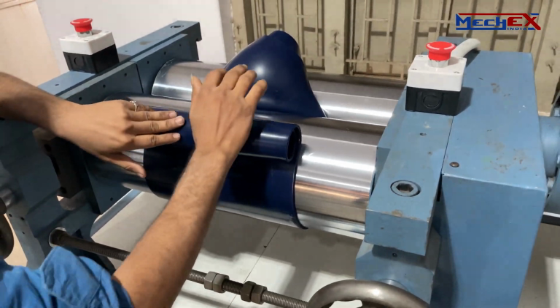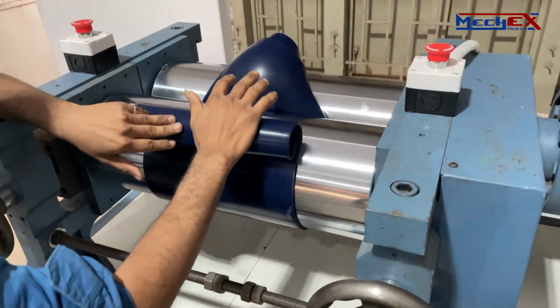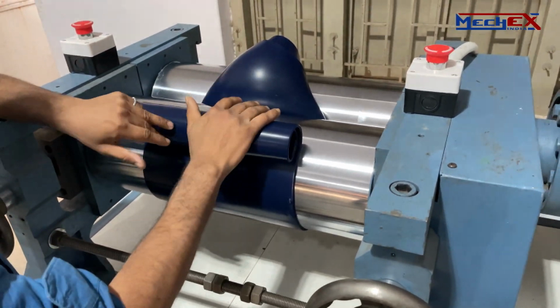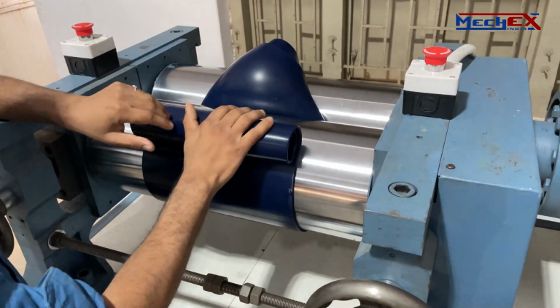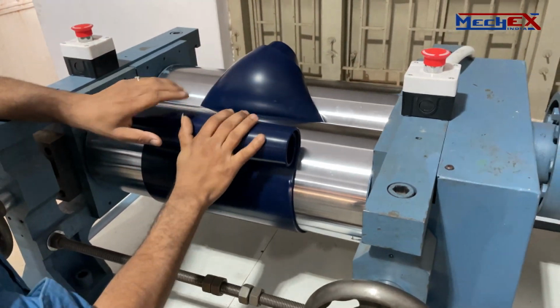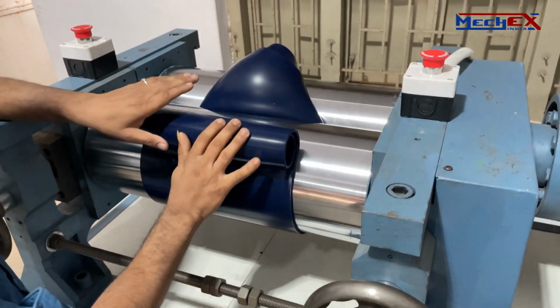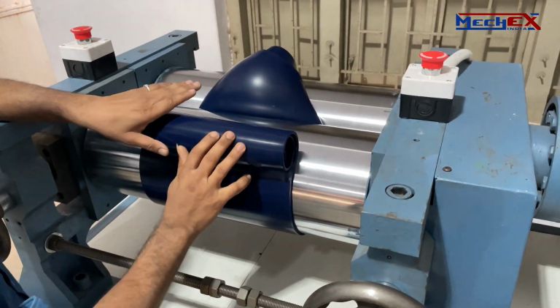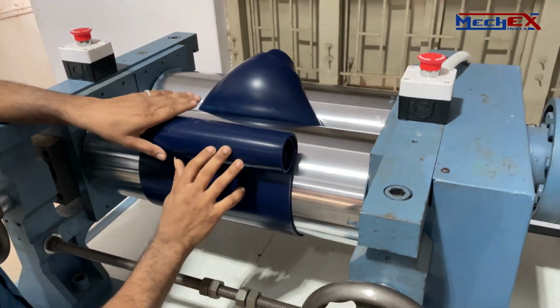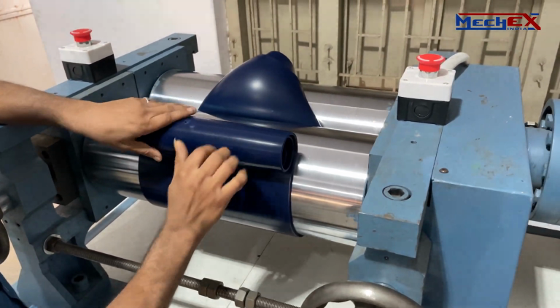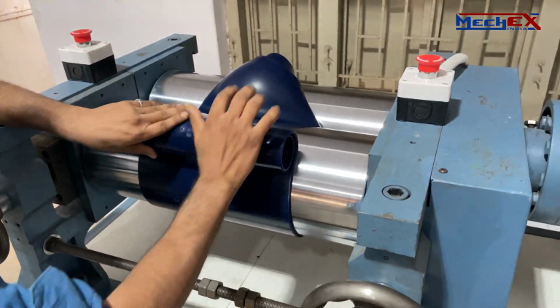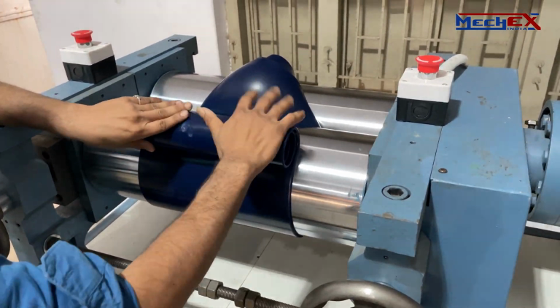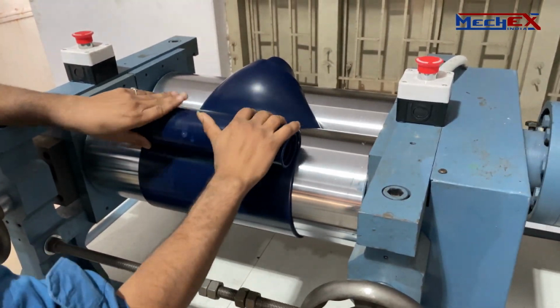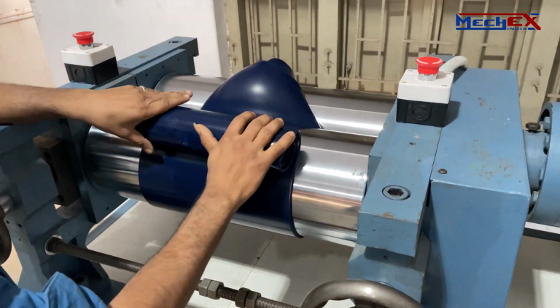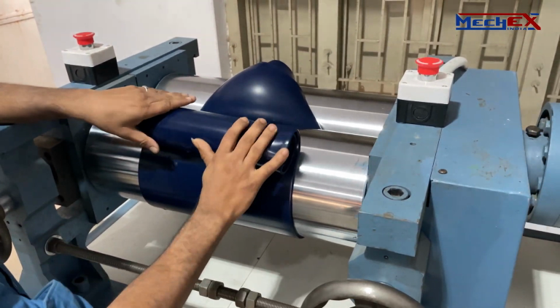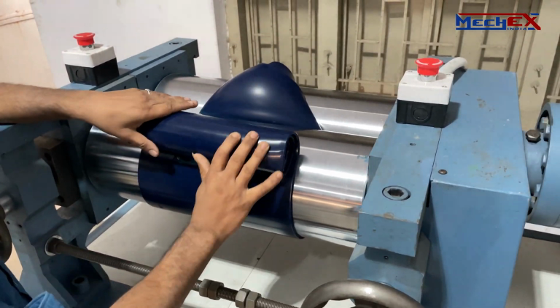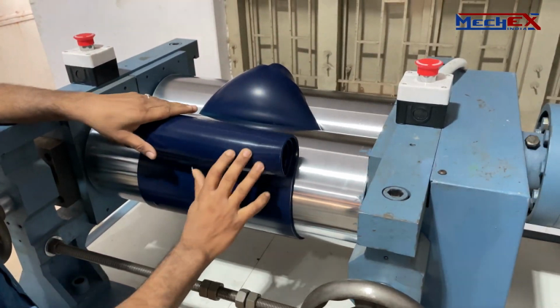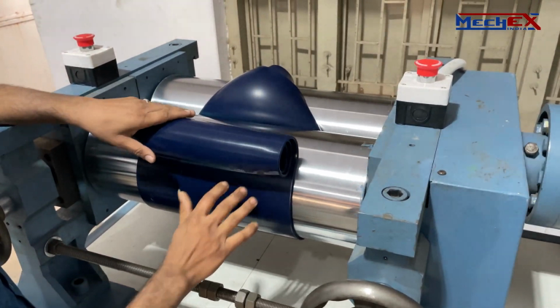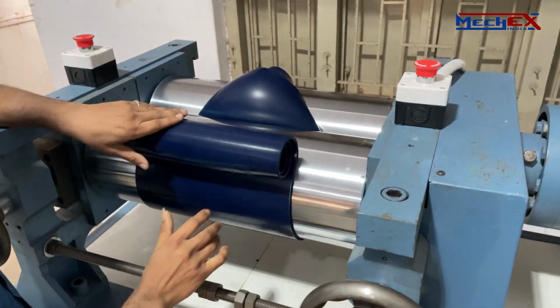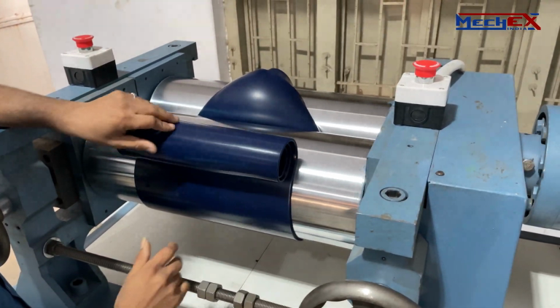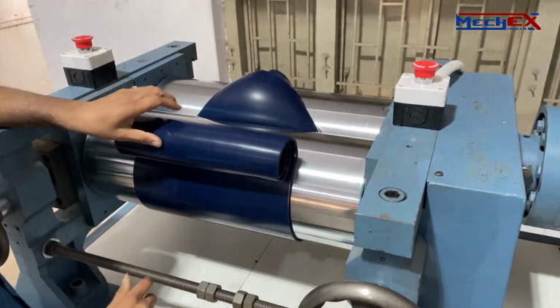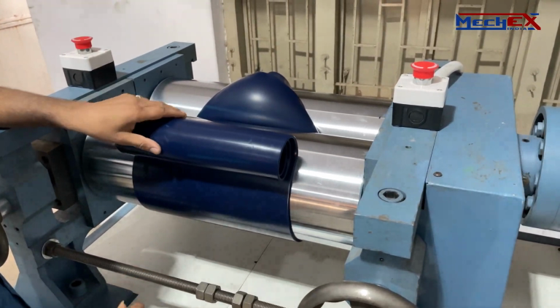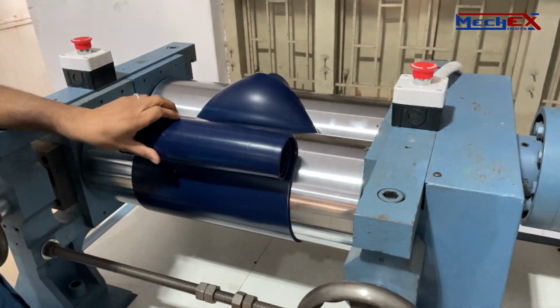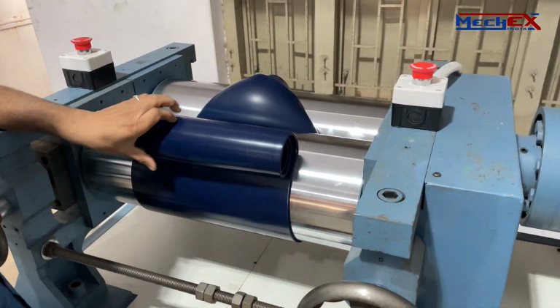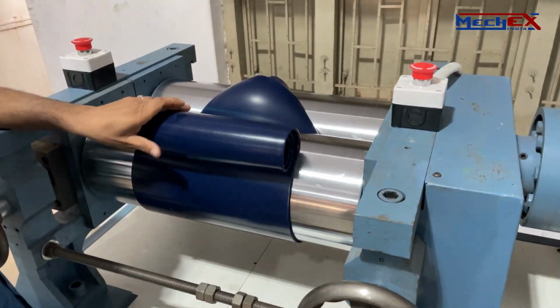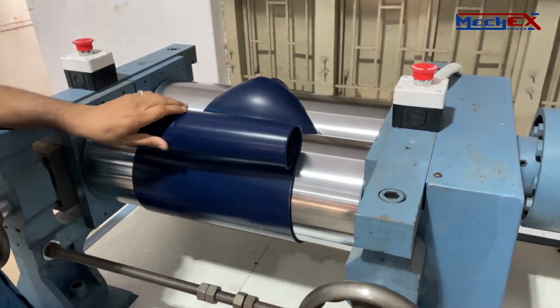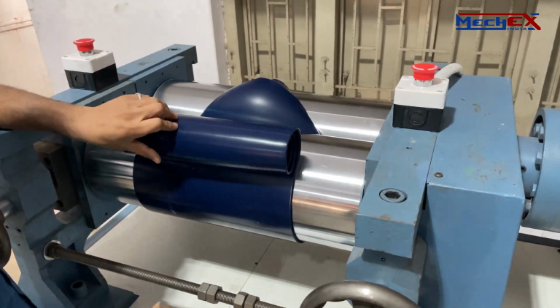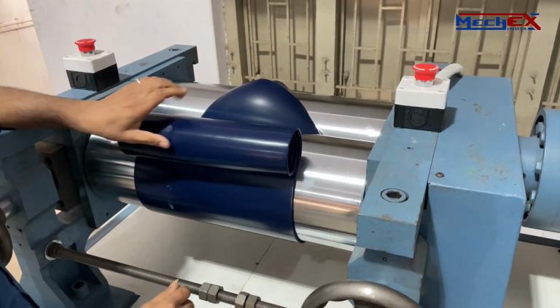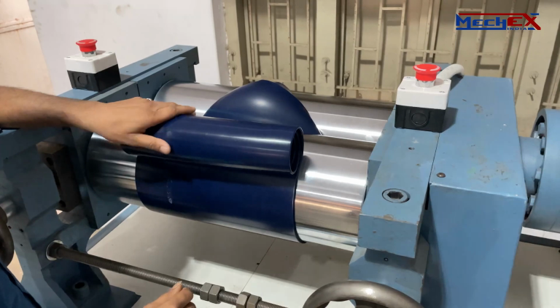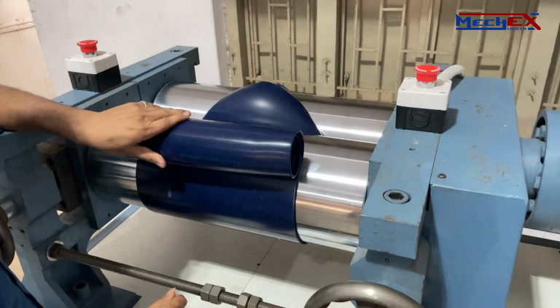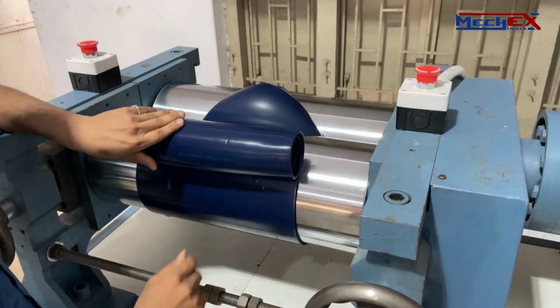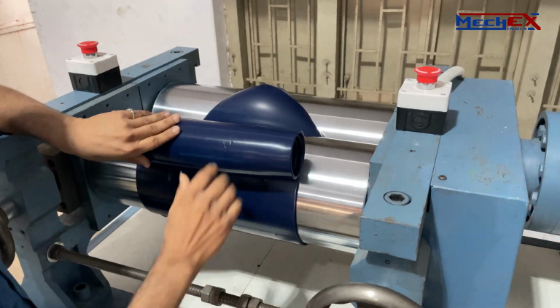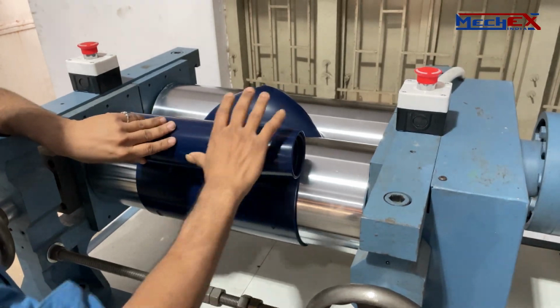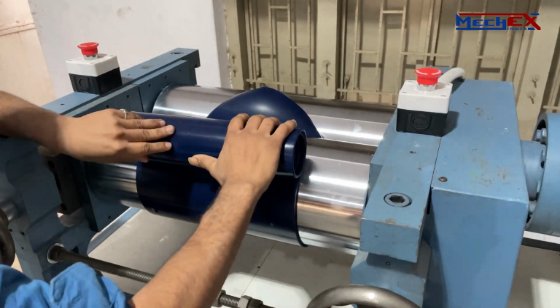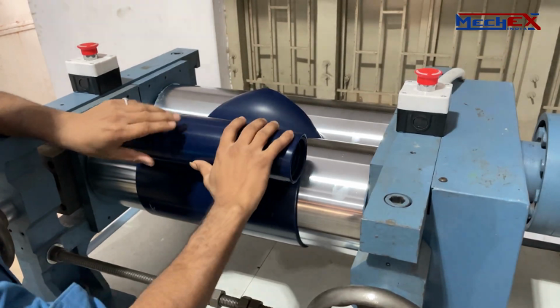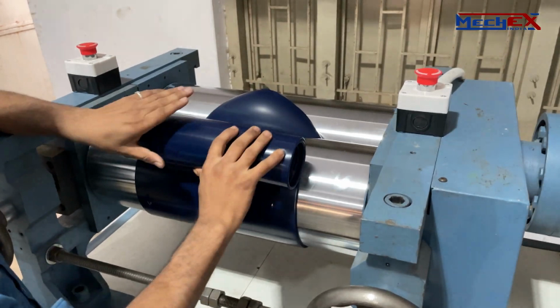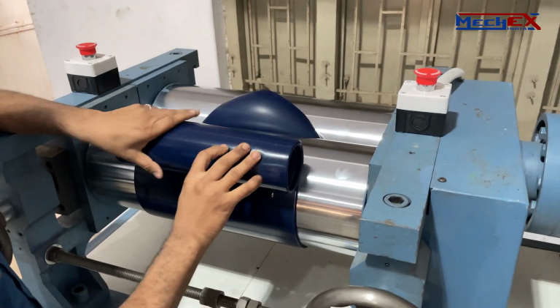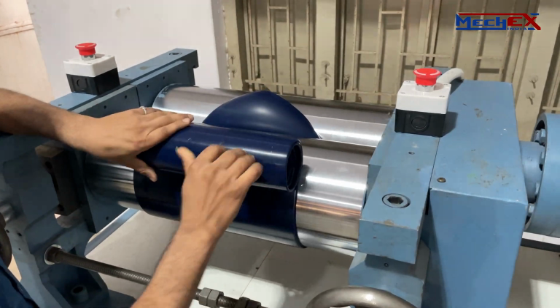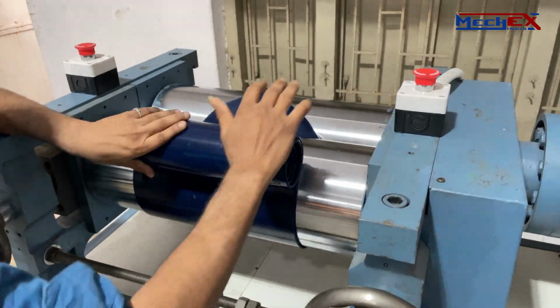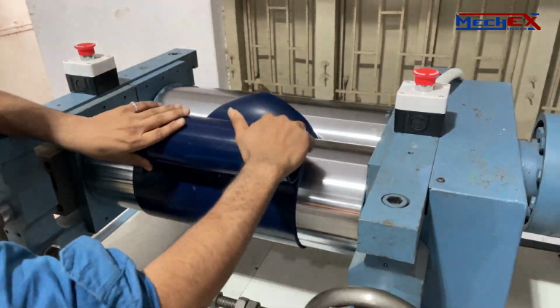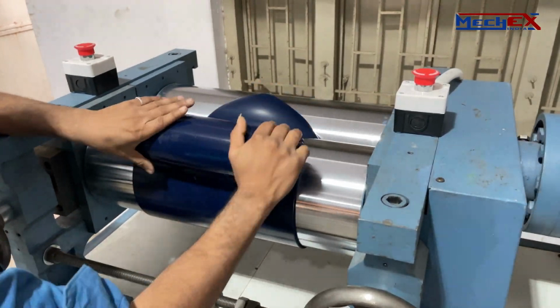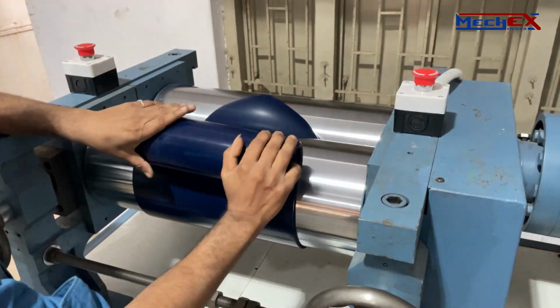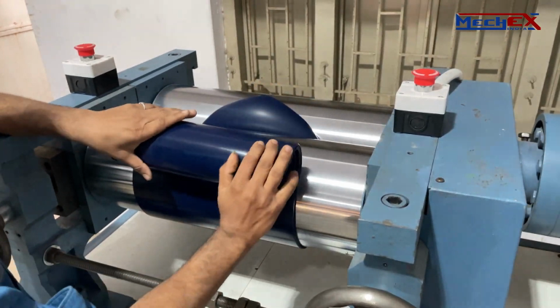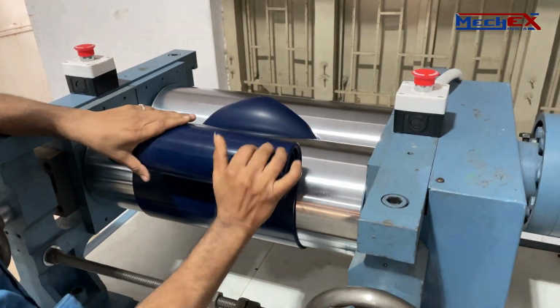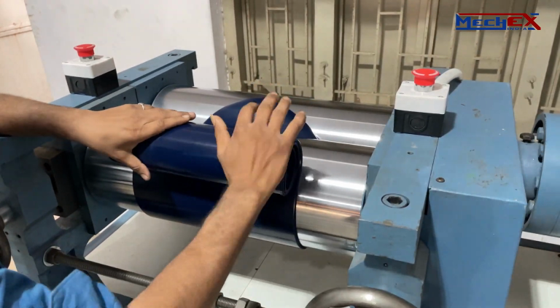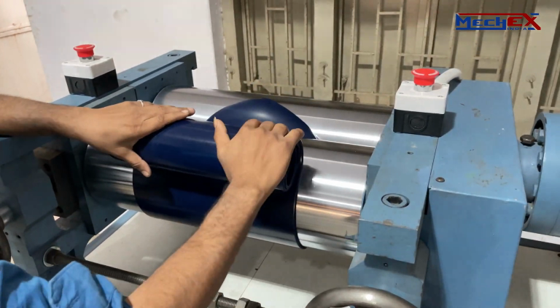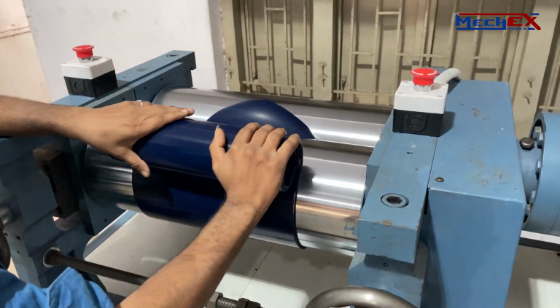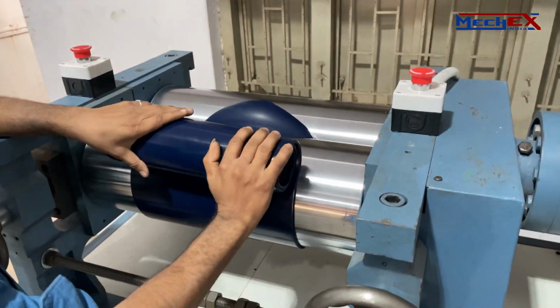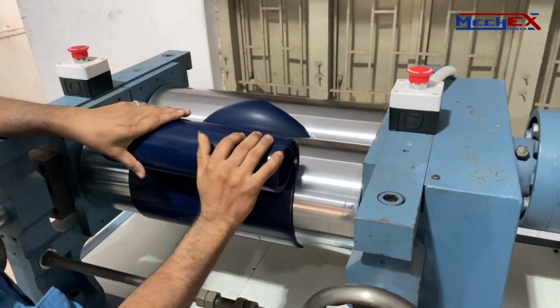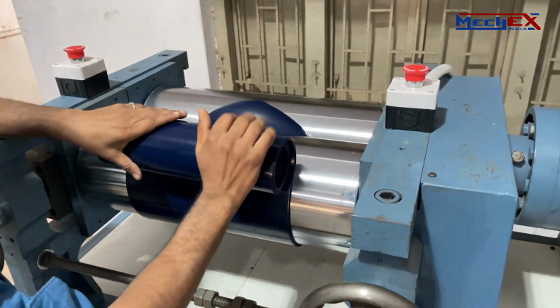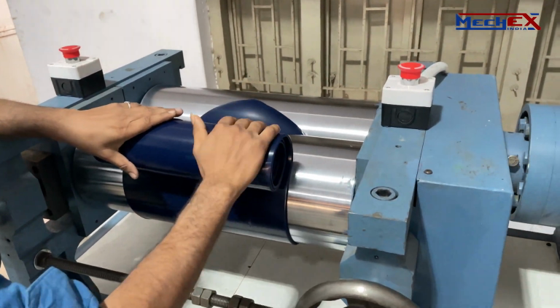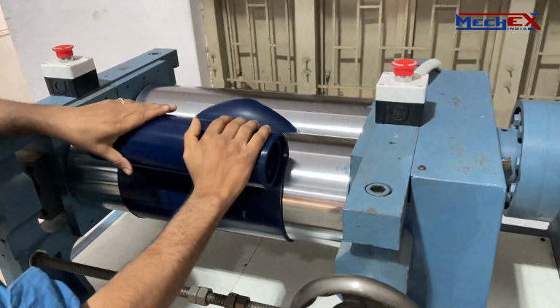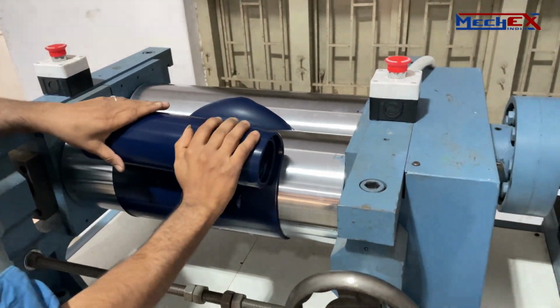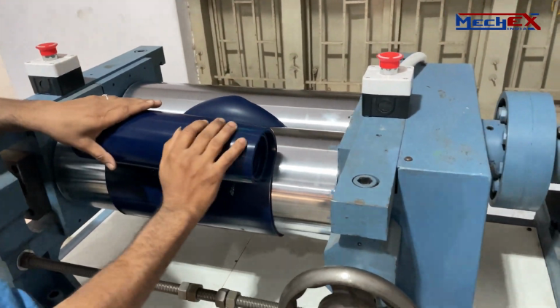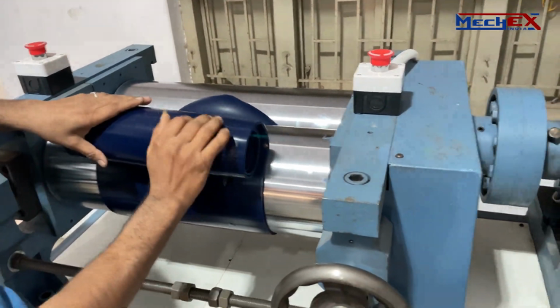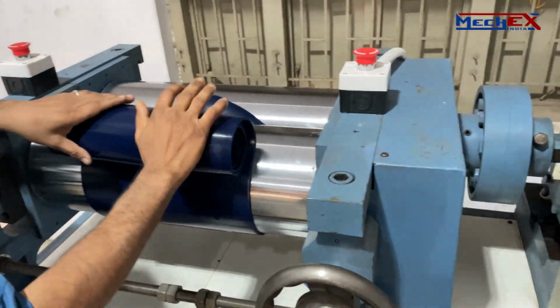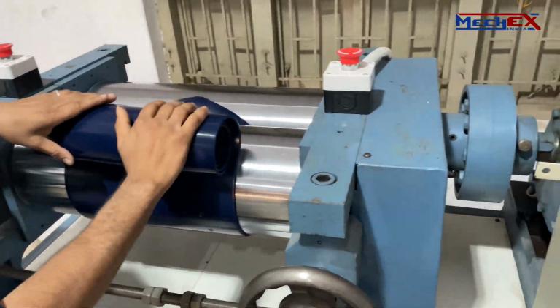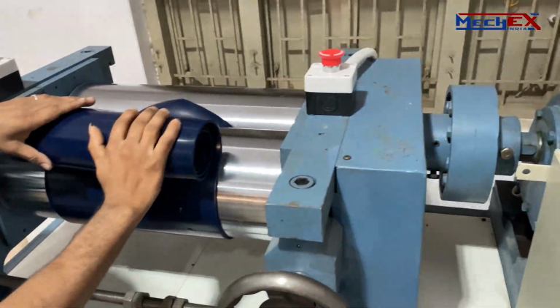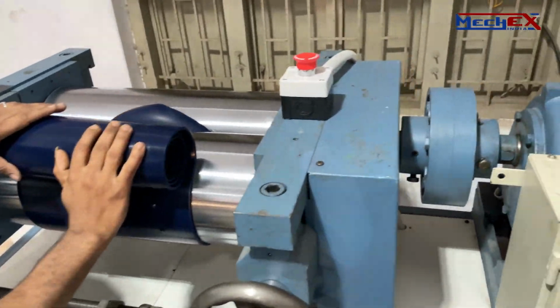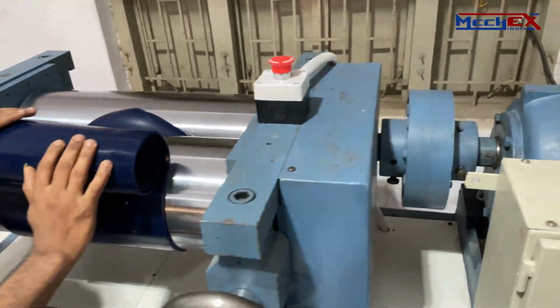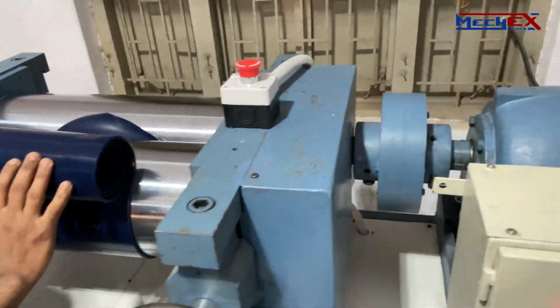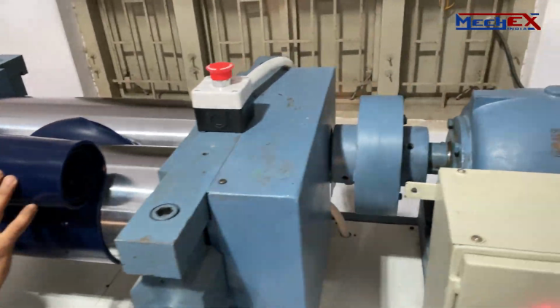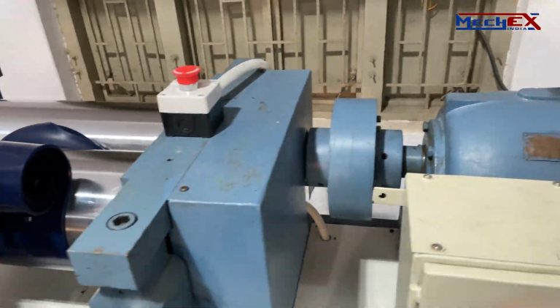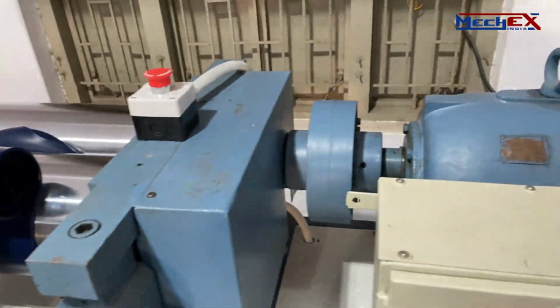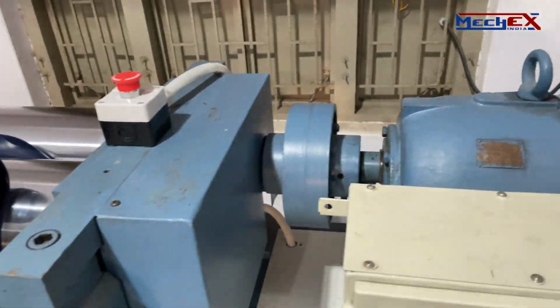With open roll rubber mills, the operator may also be in charge of adding ingredients to the rubber while it is being mixed on the mill.